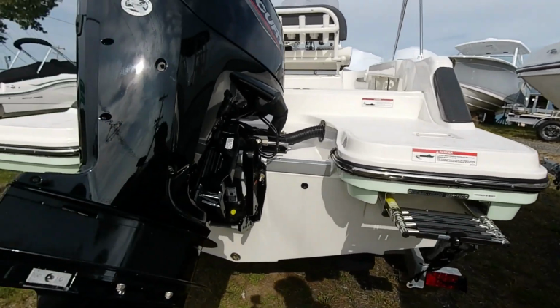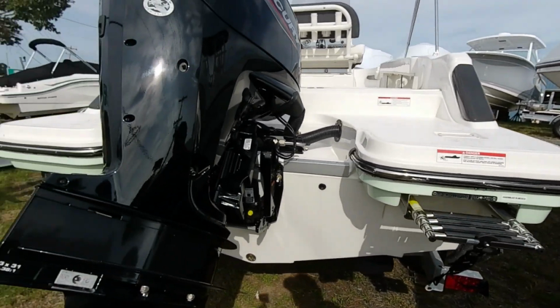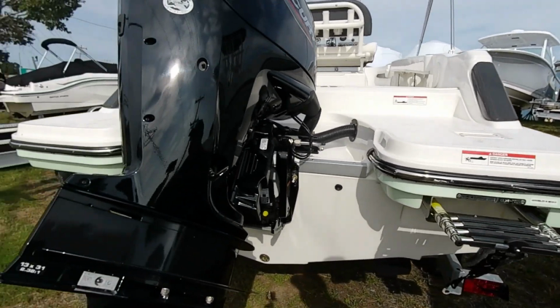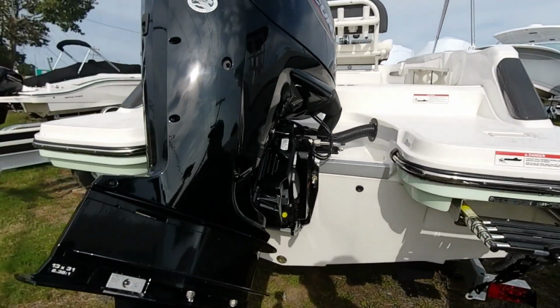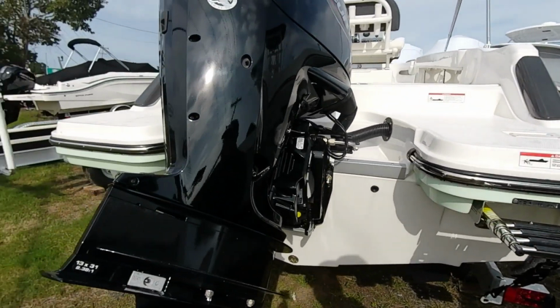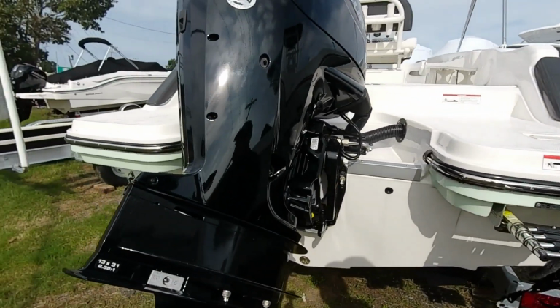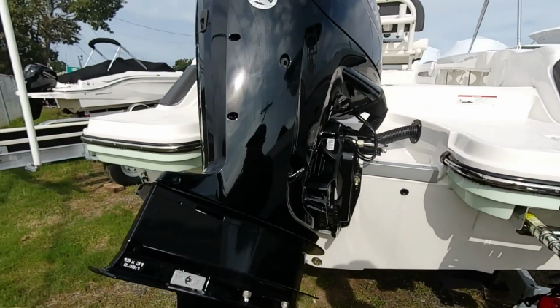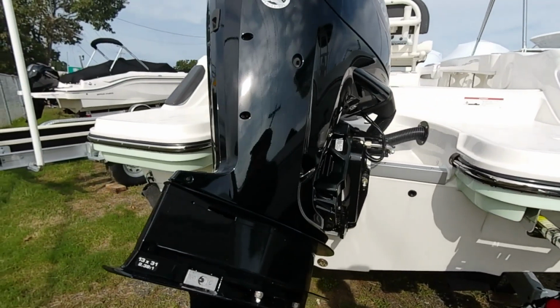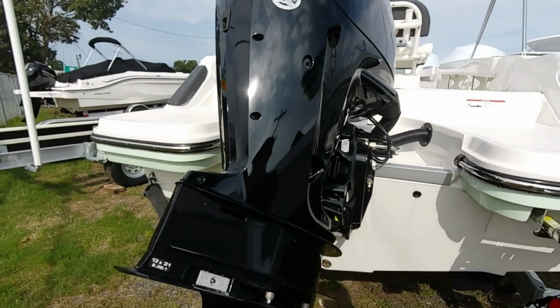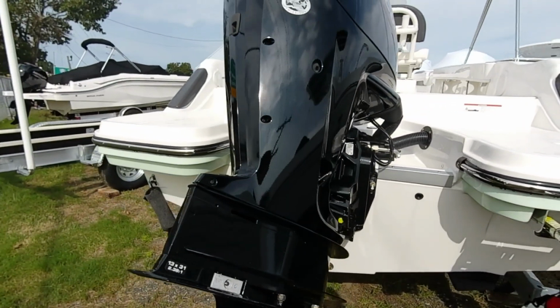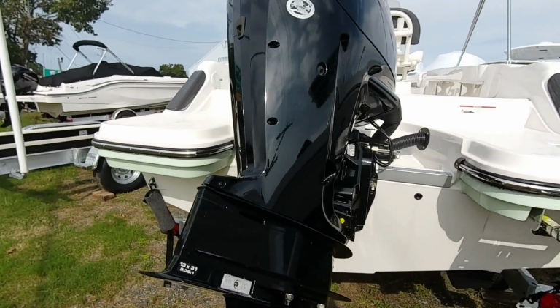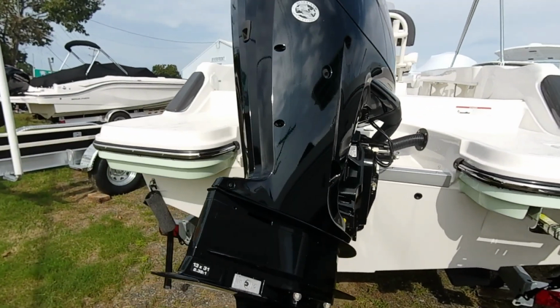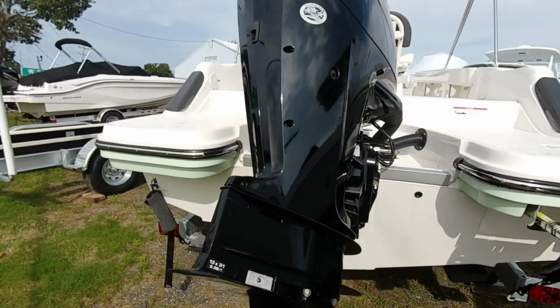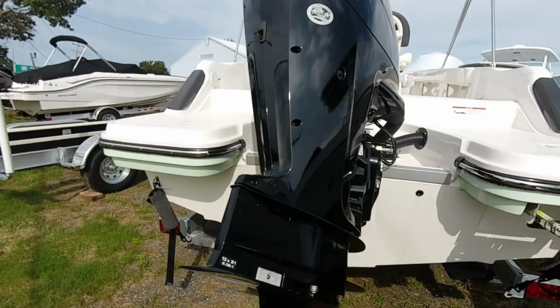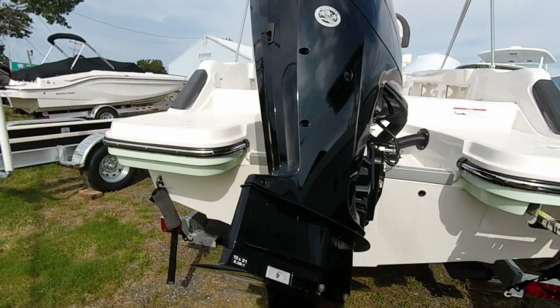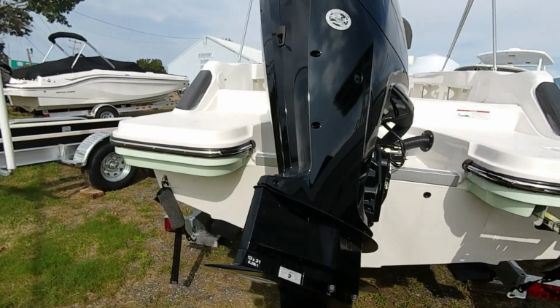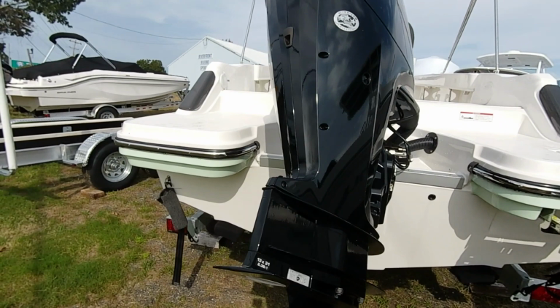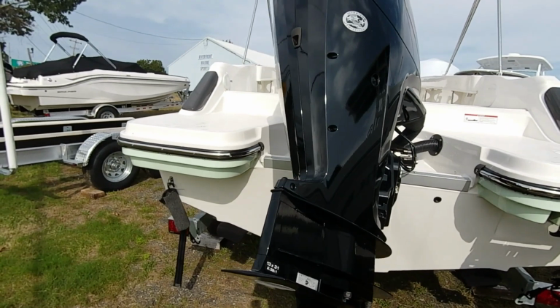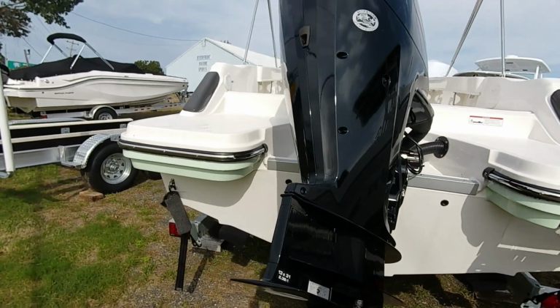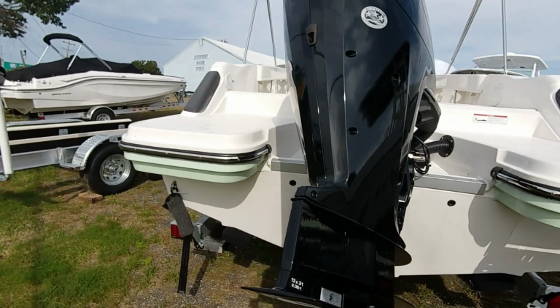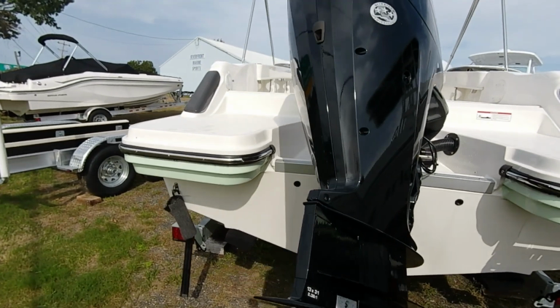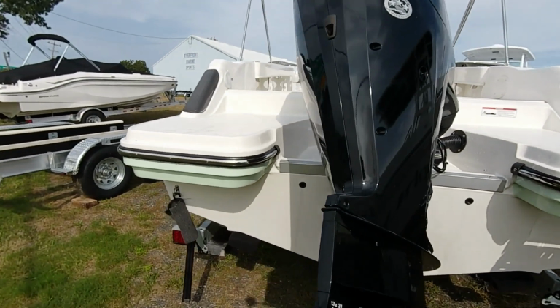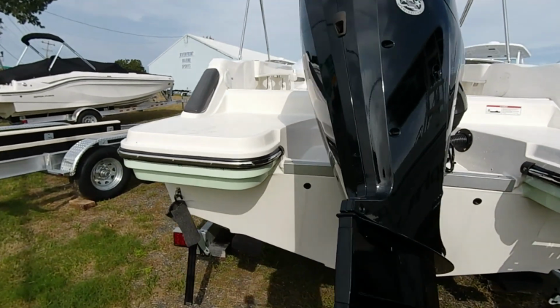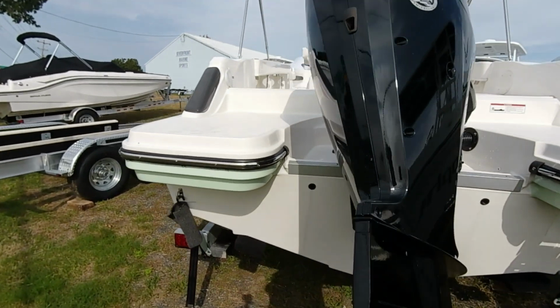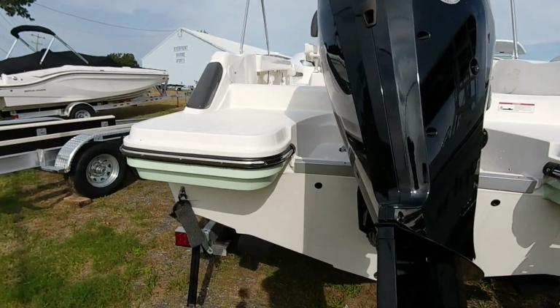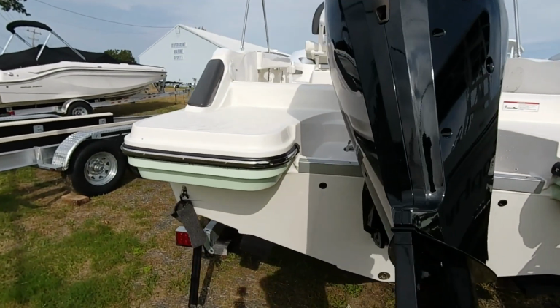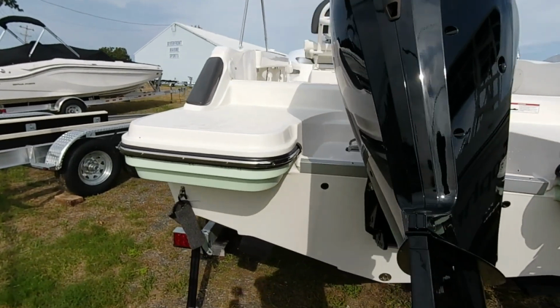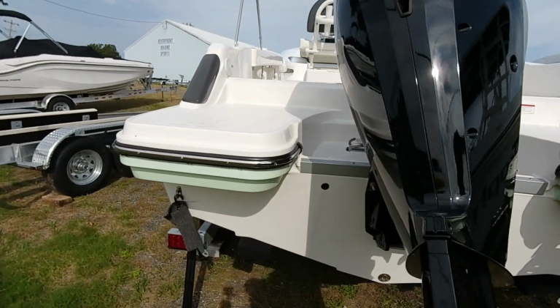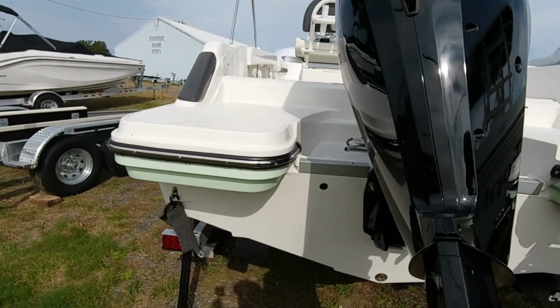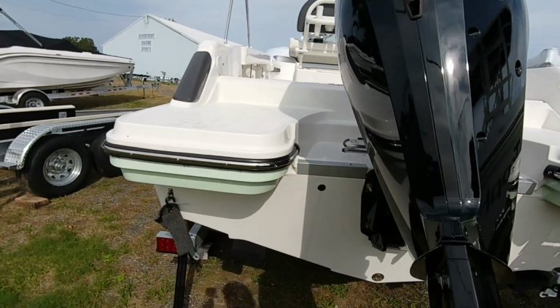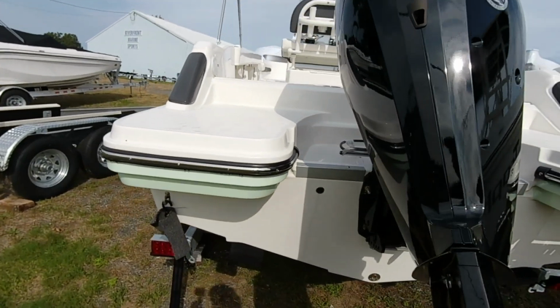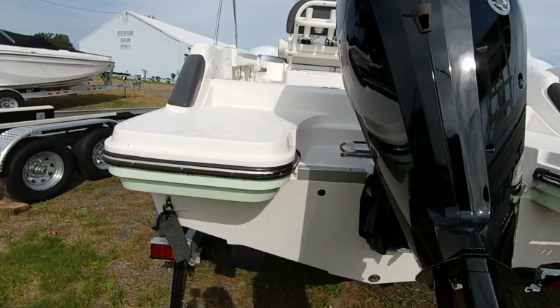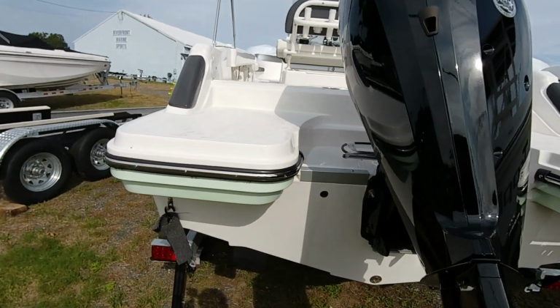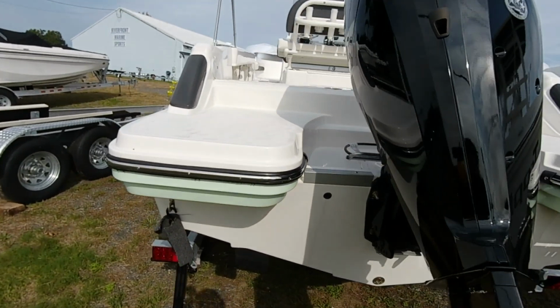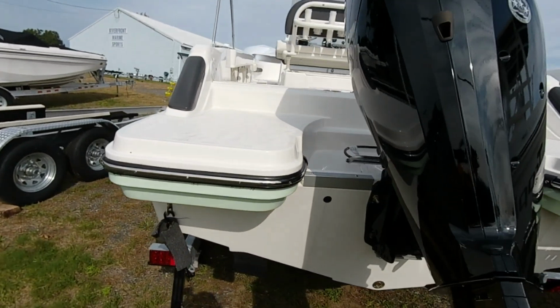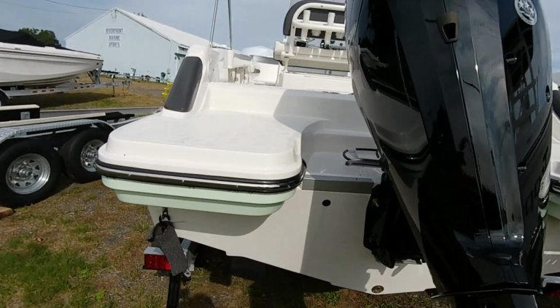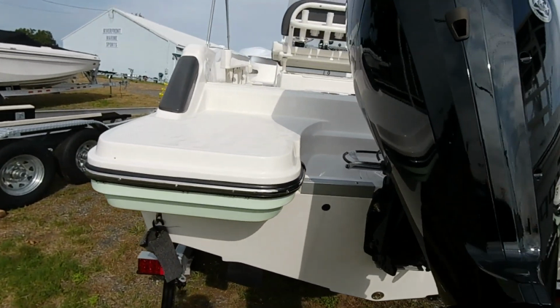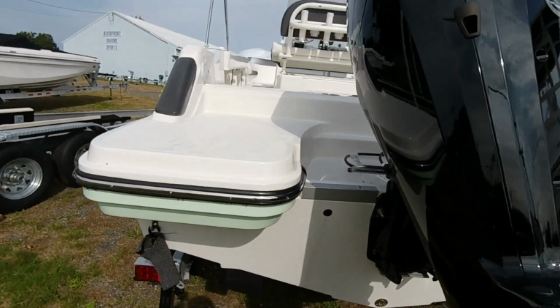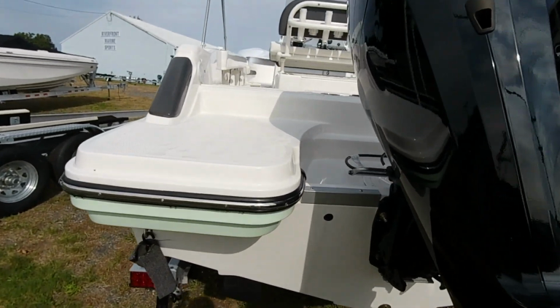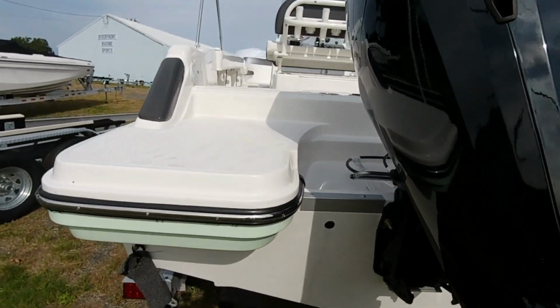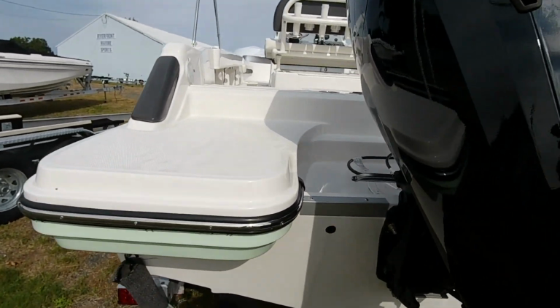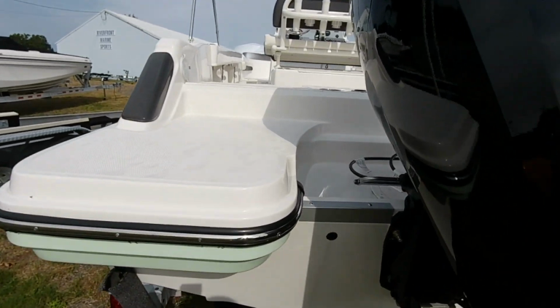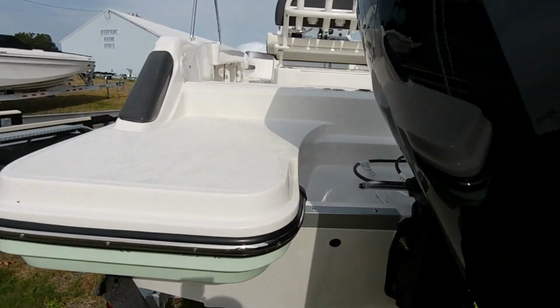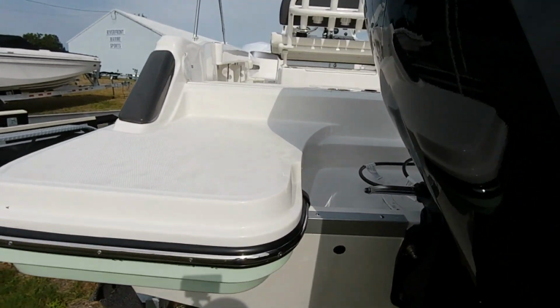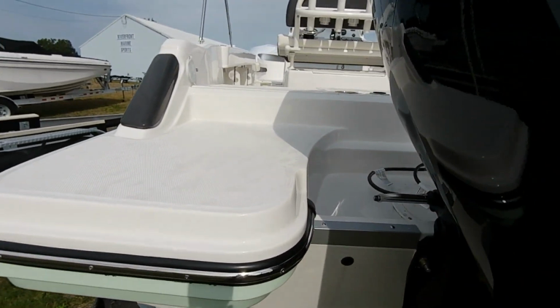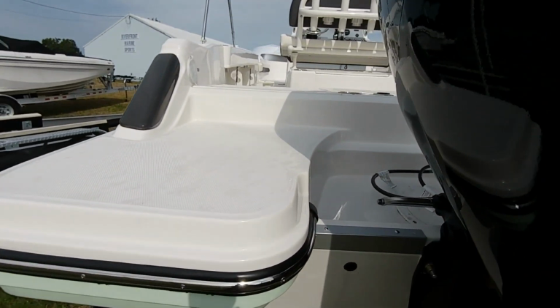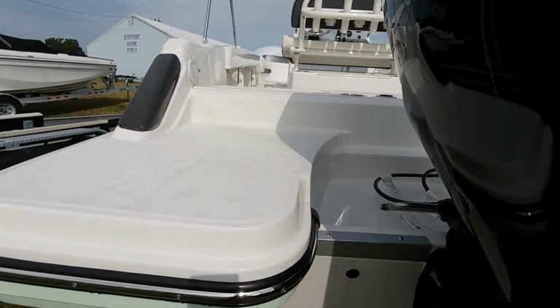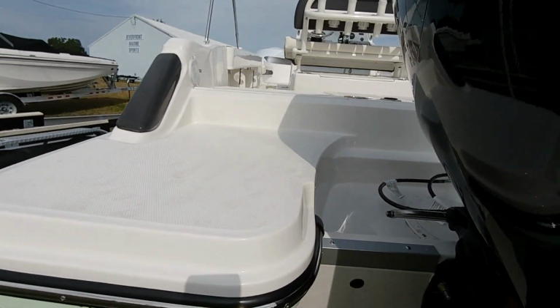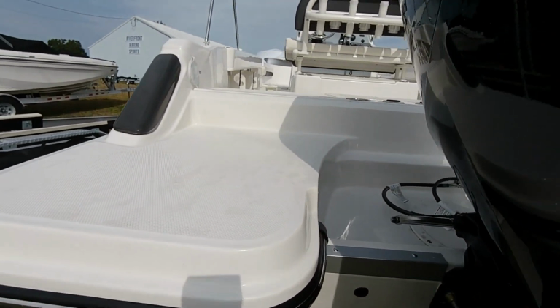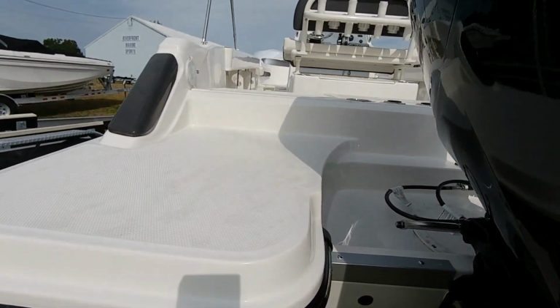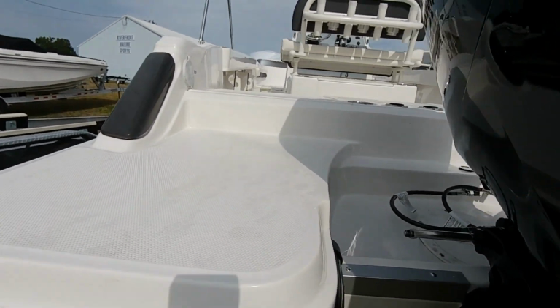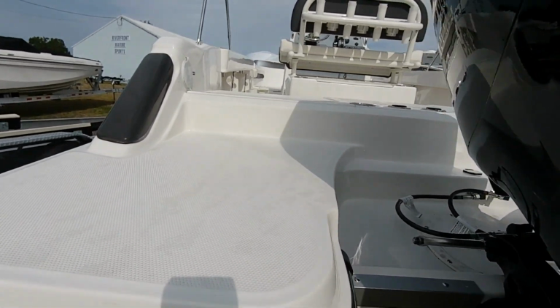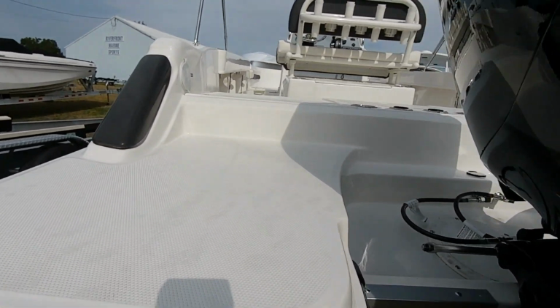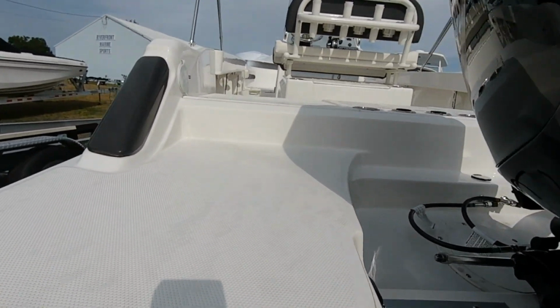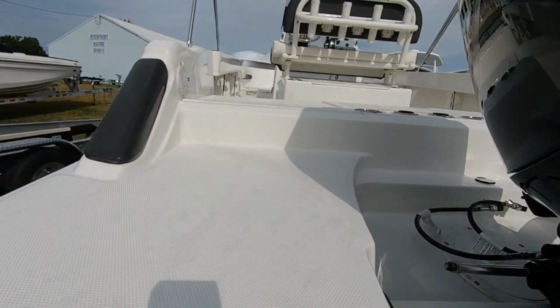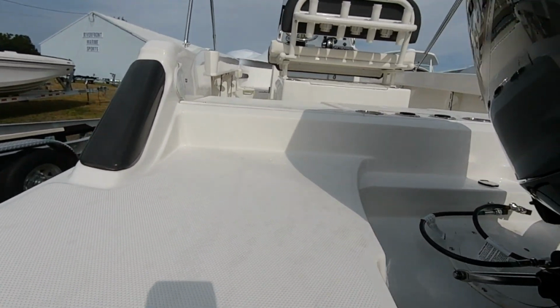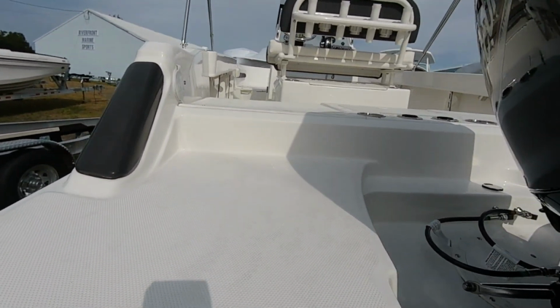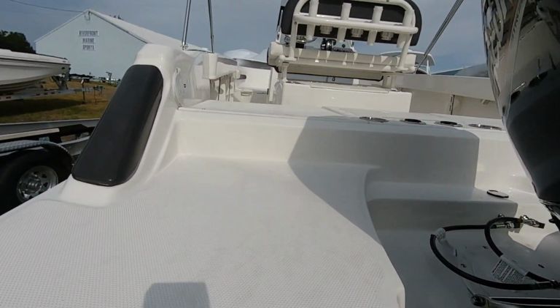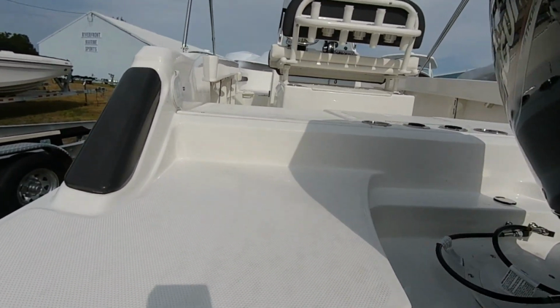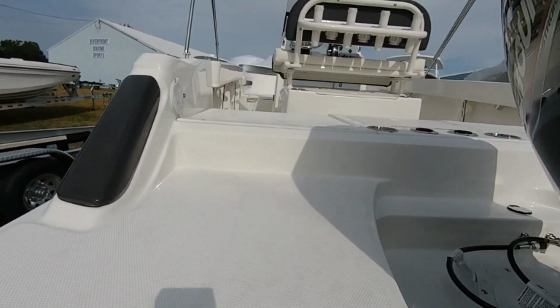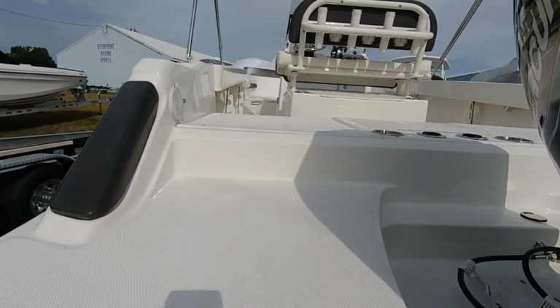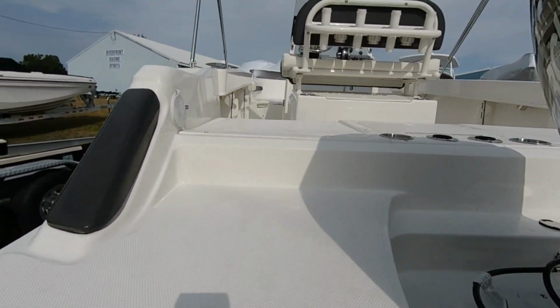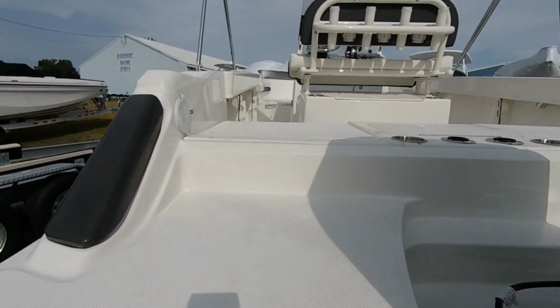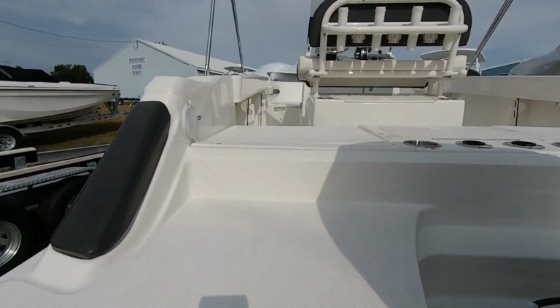Get your family out on the water and let the professional staff at Riverfront Marine make your boating dreams come true.